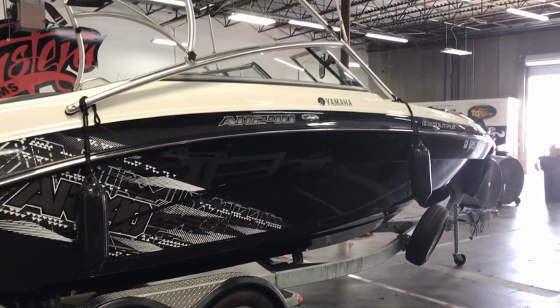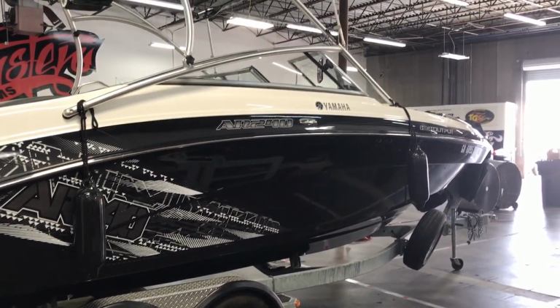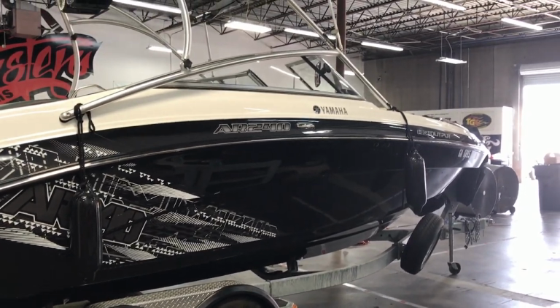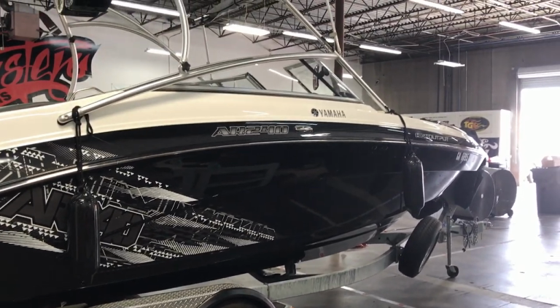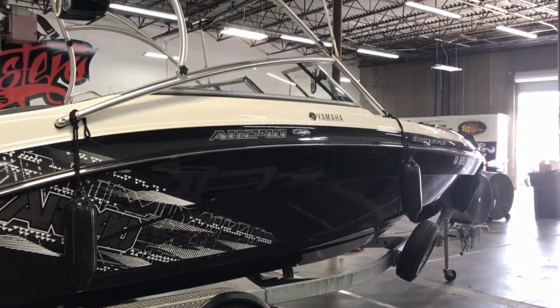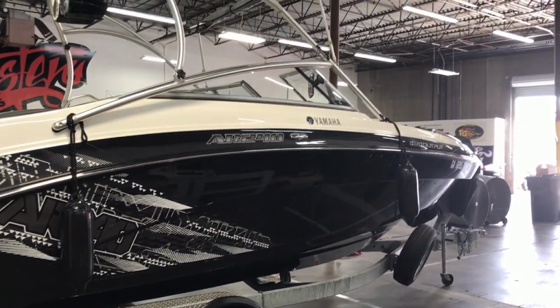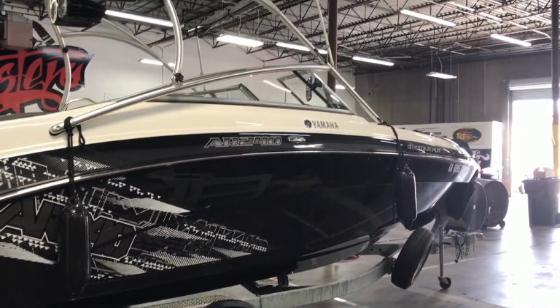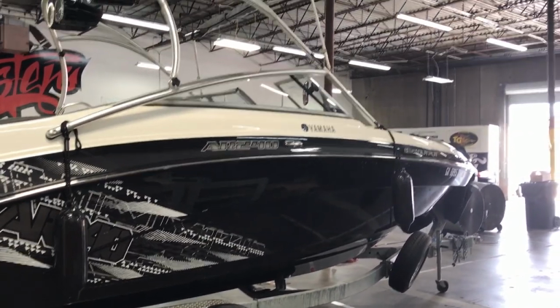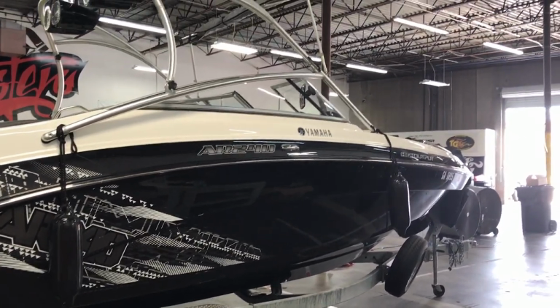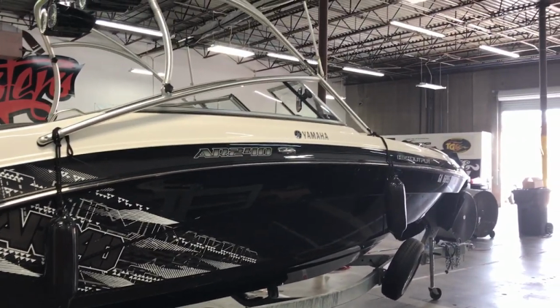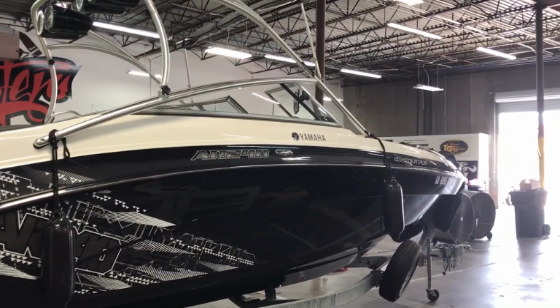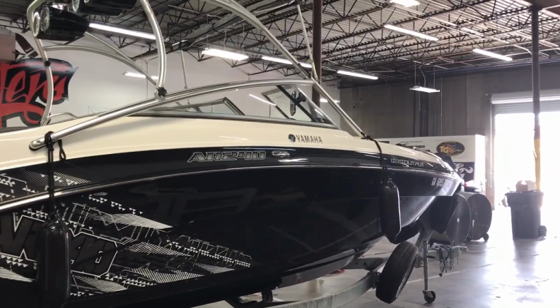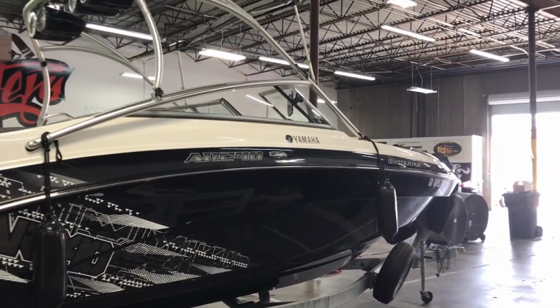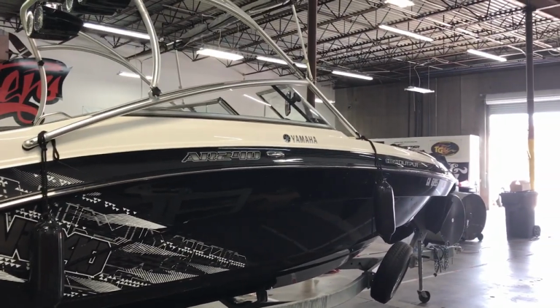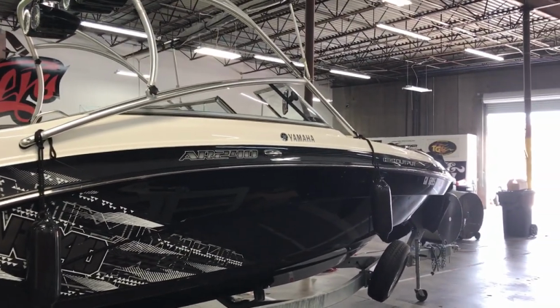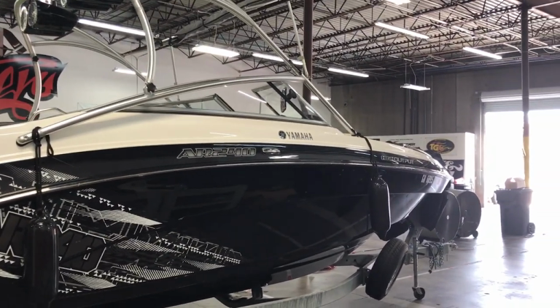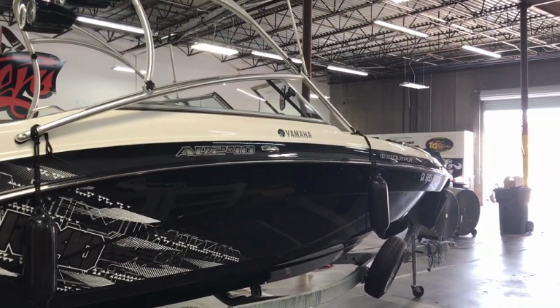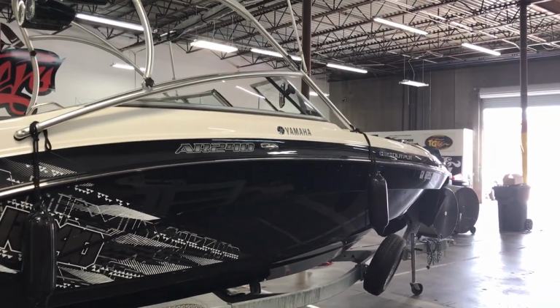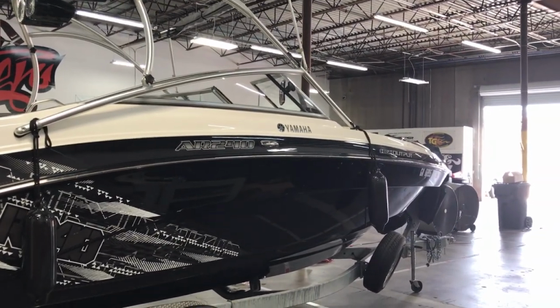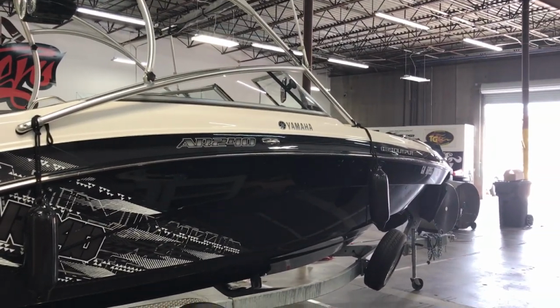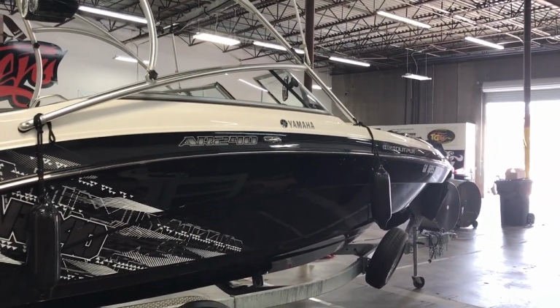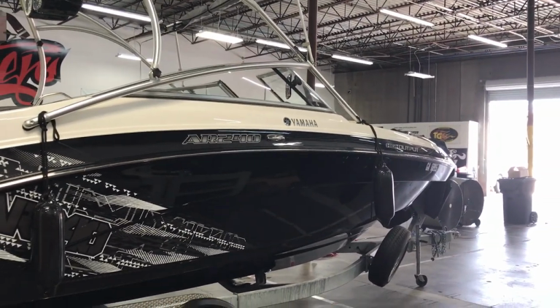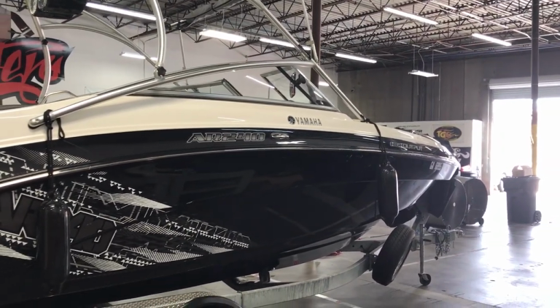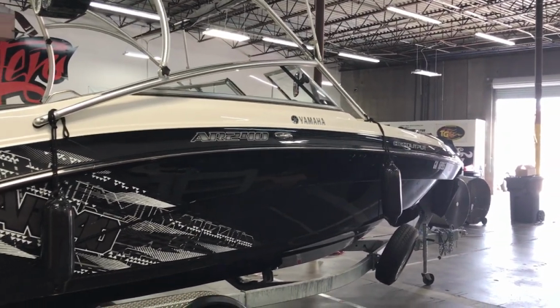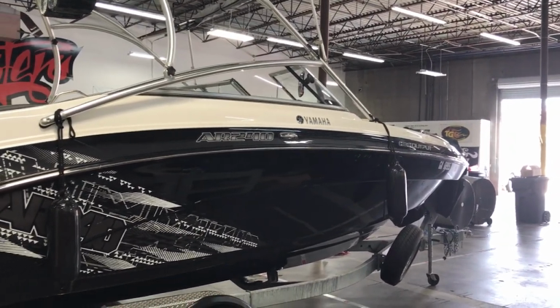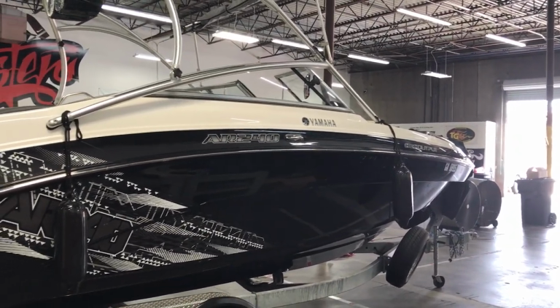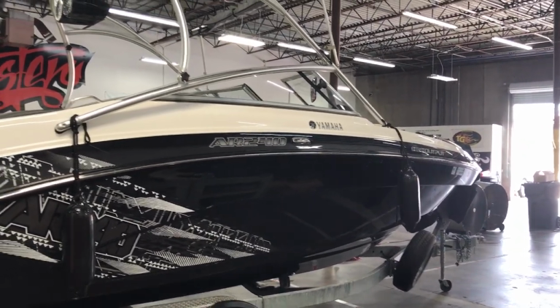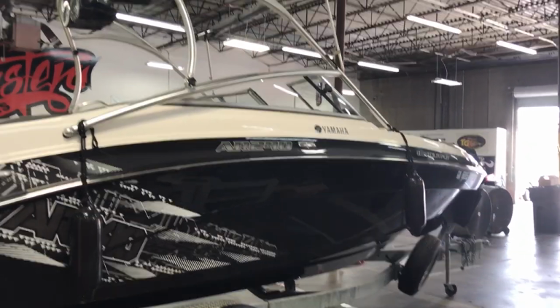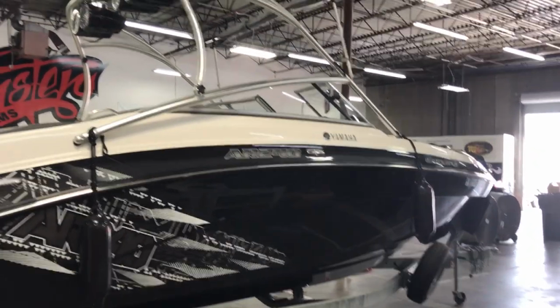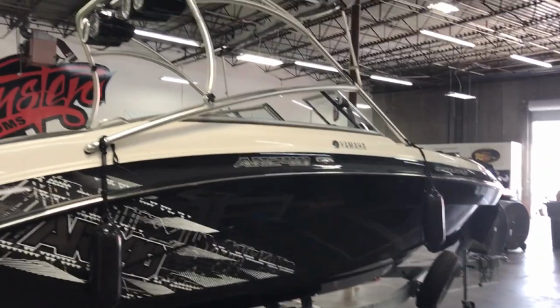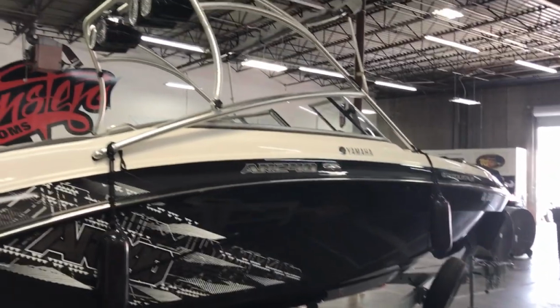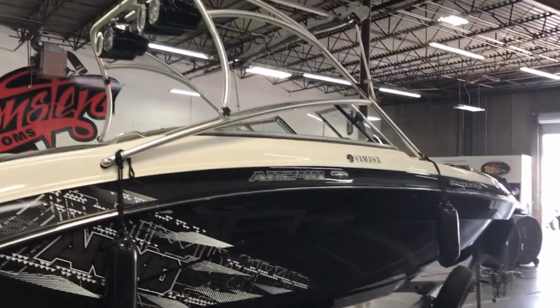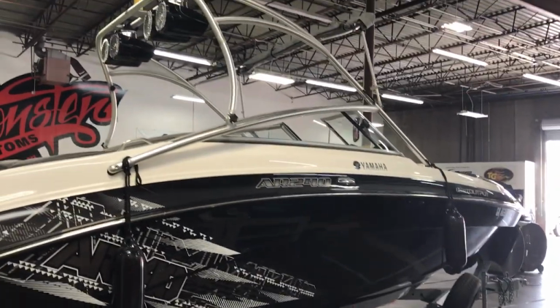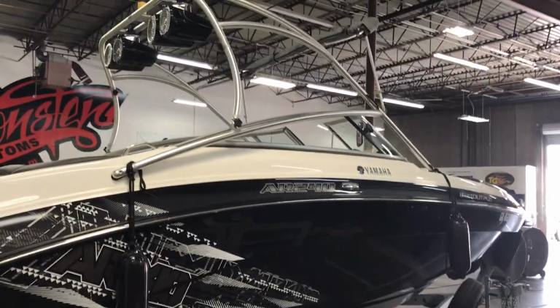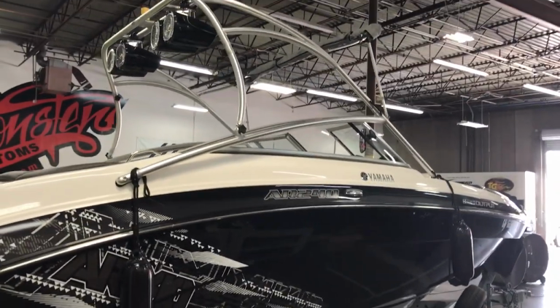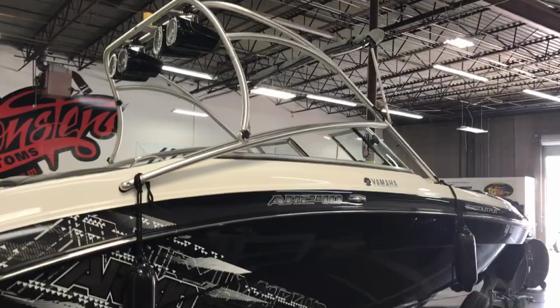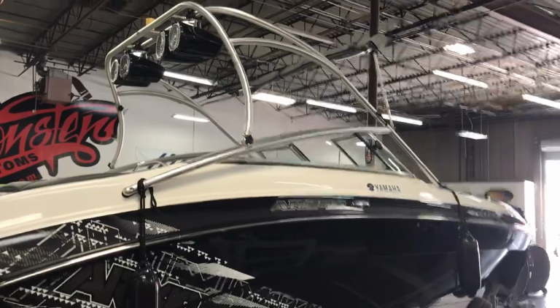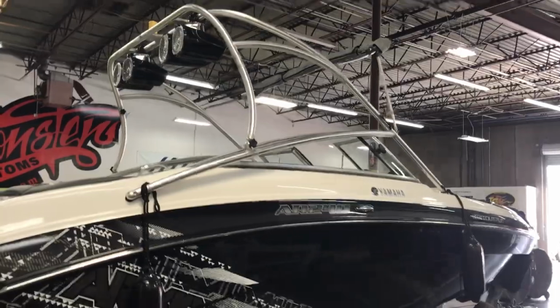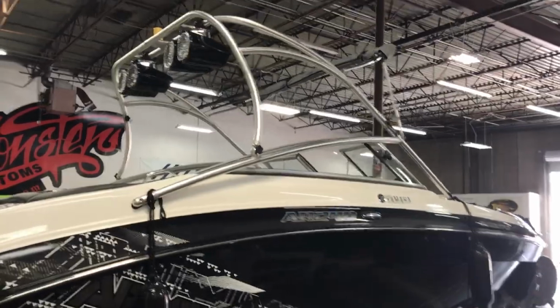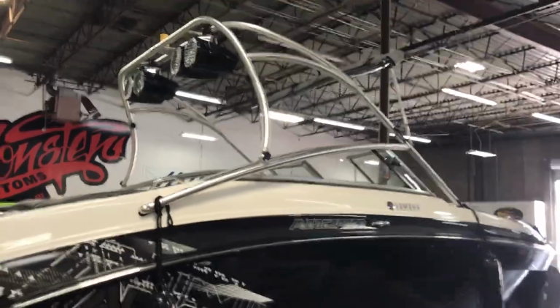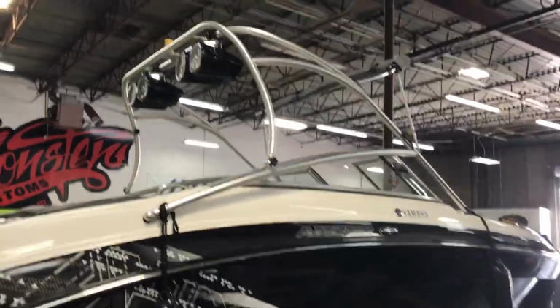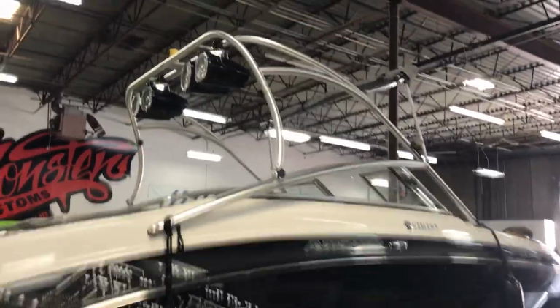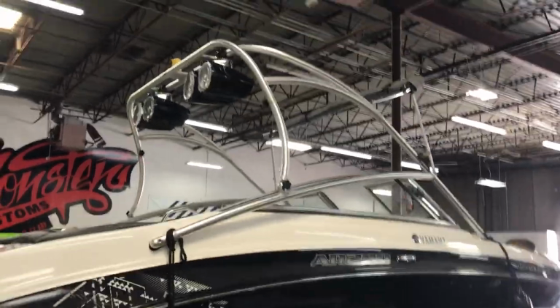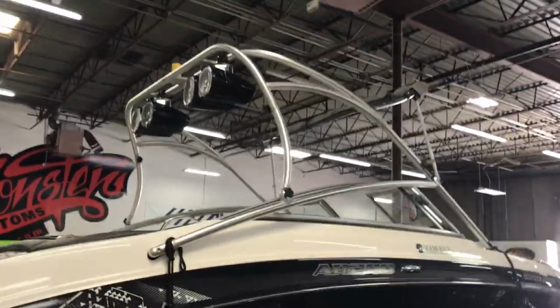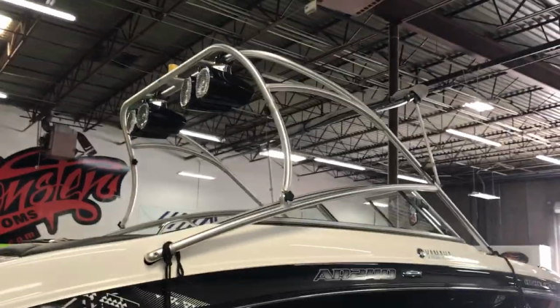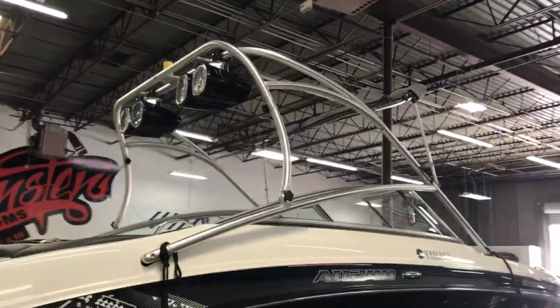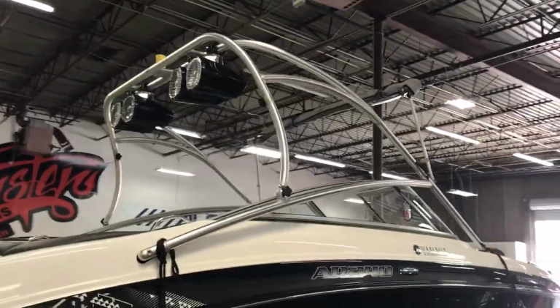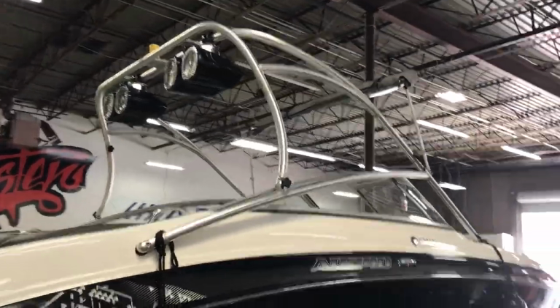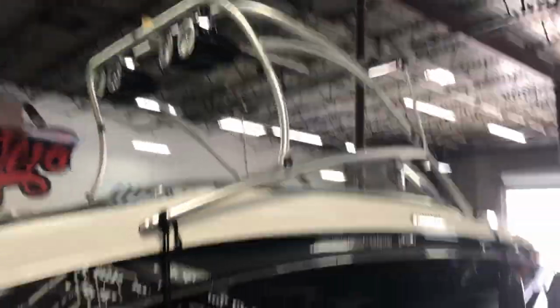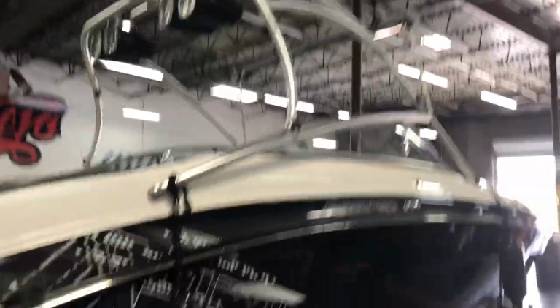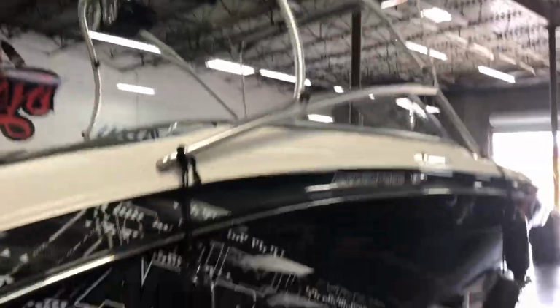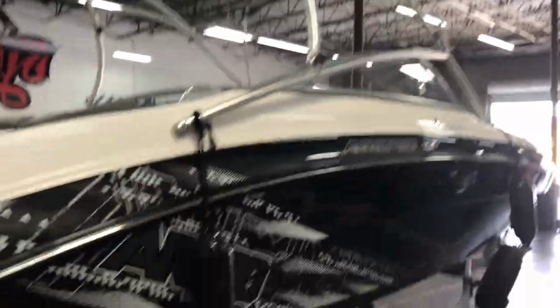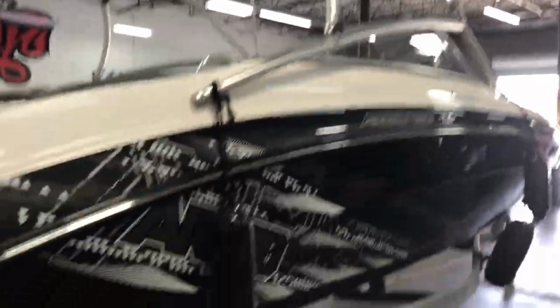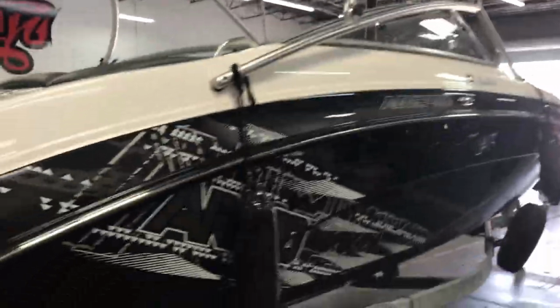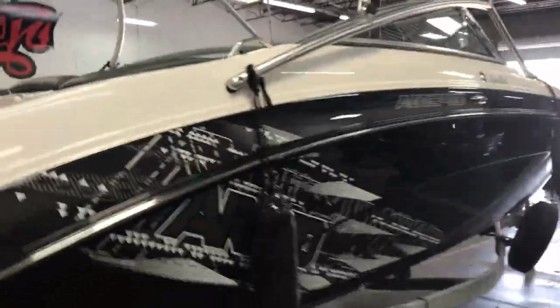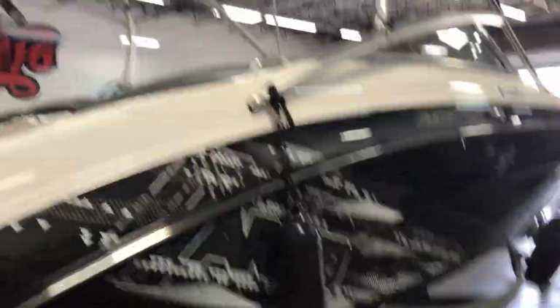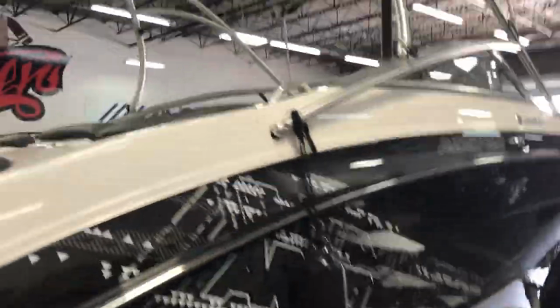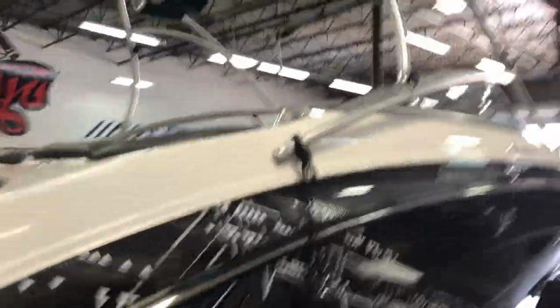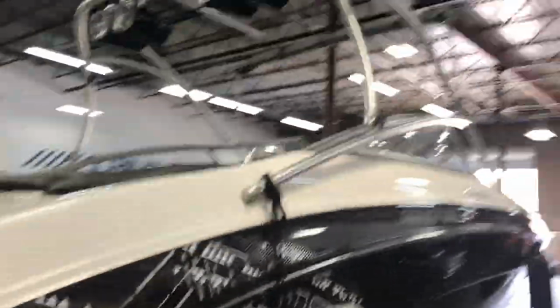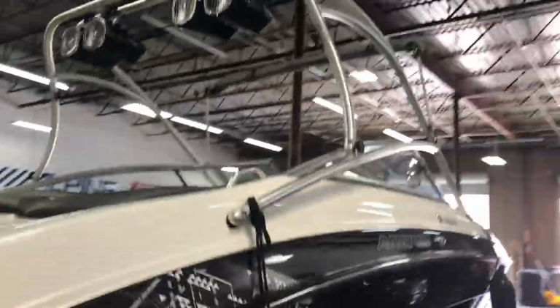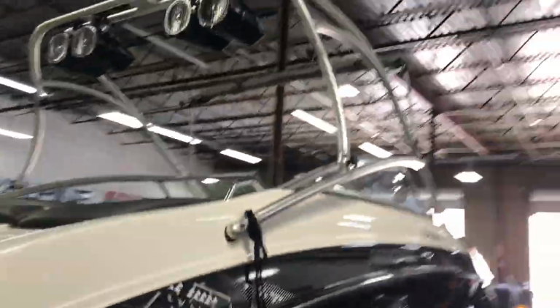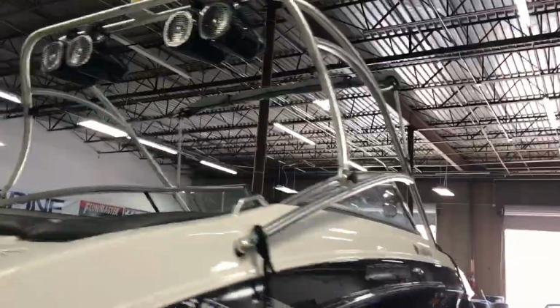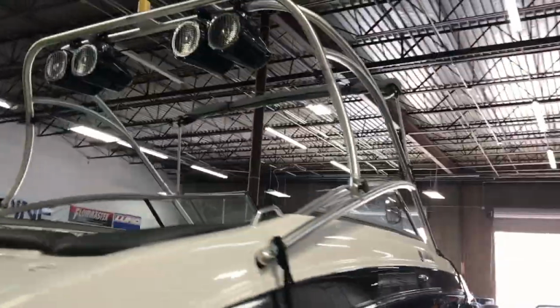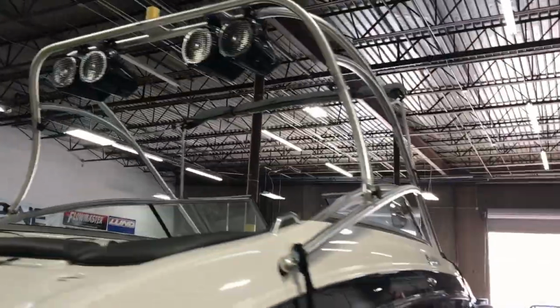Here we go — our Monster Customs Yamaha AR240 Rockford Crossgate Sound System, just finished up.